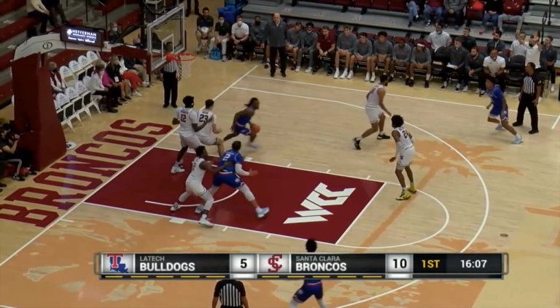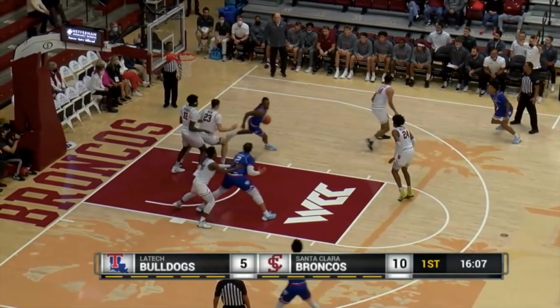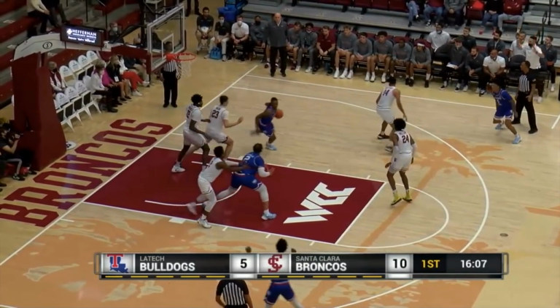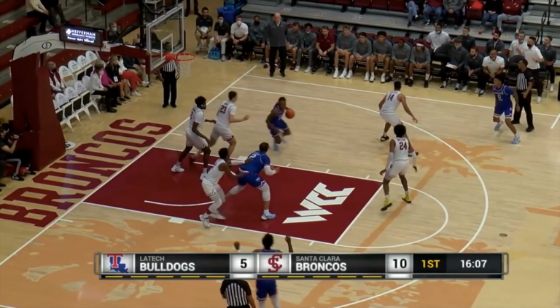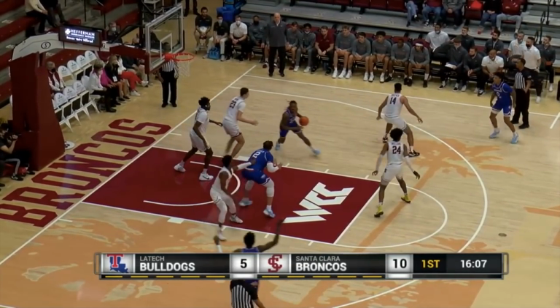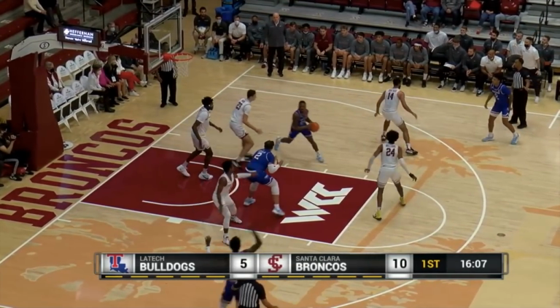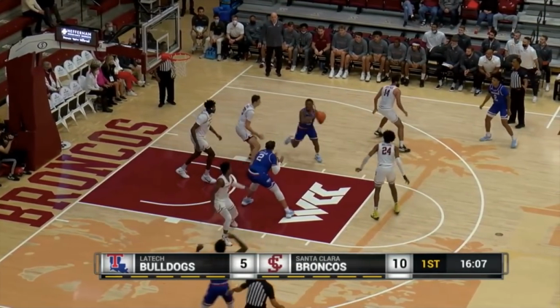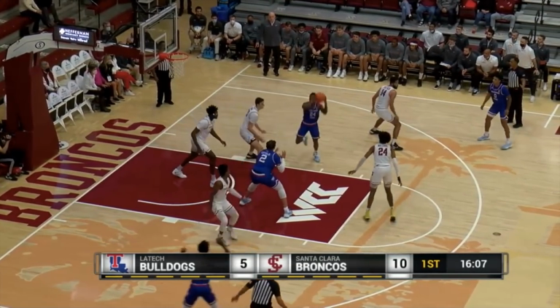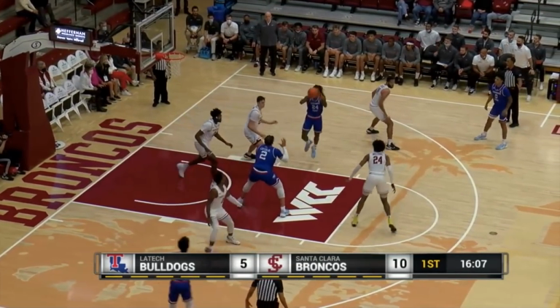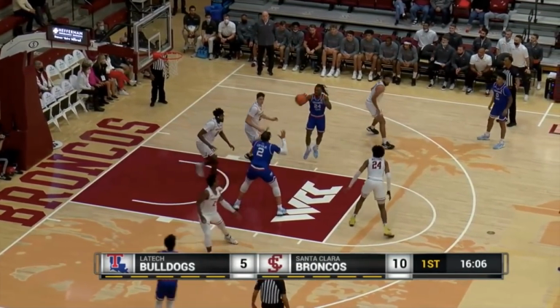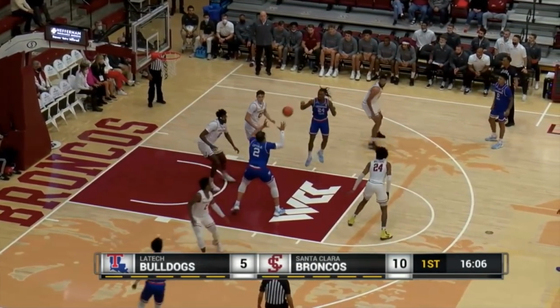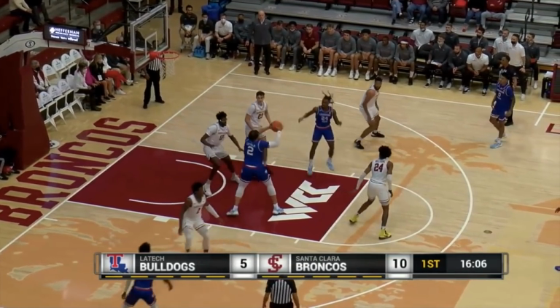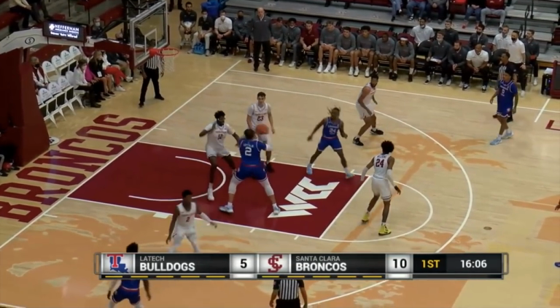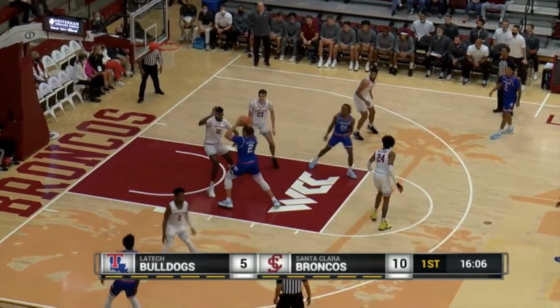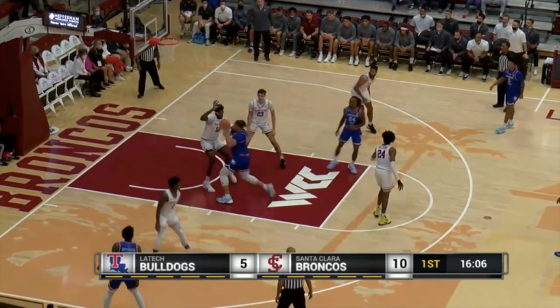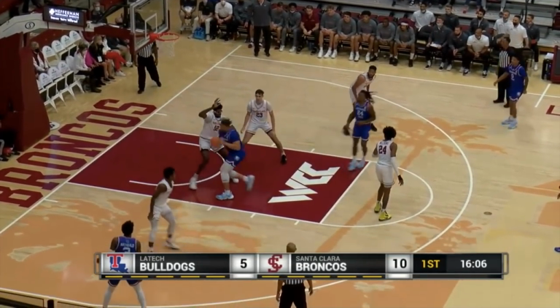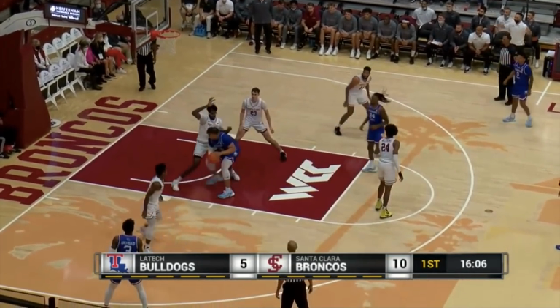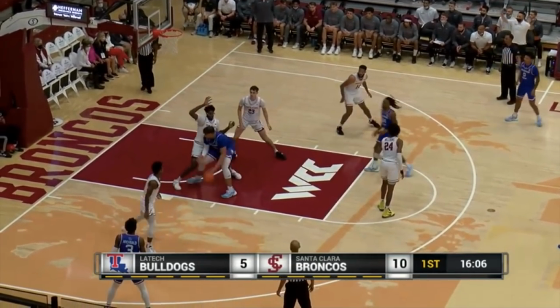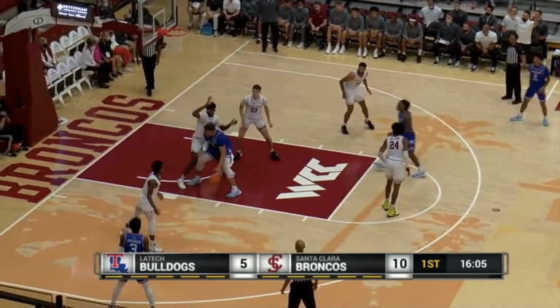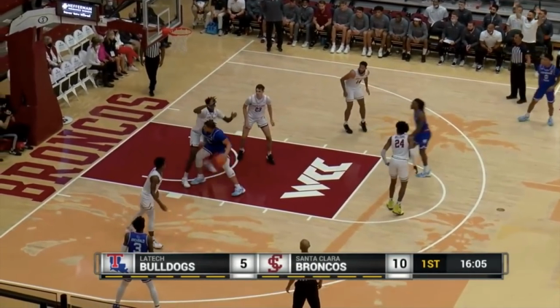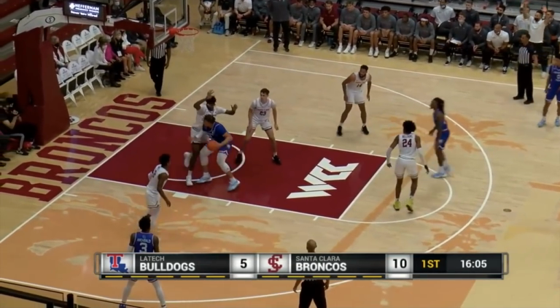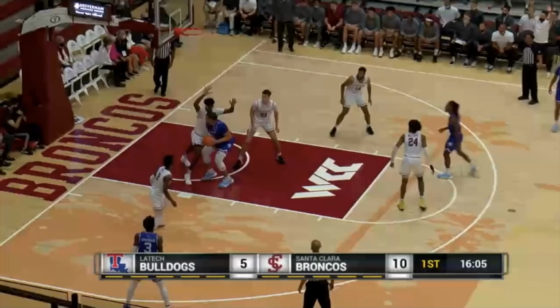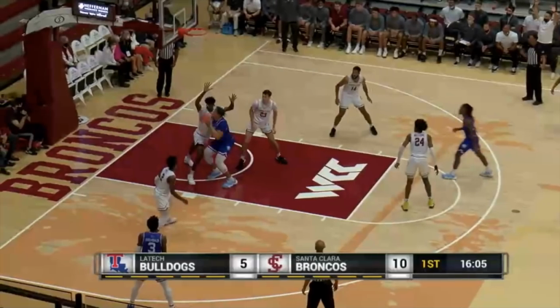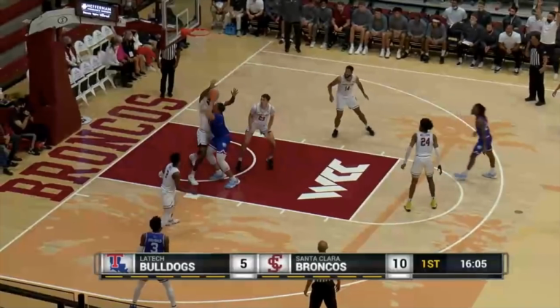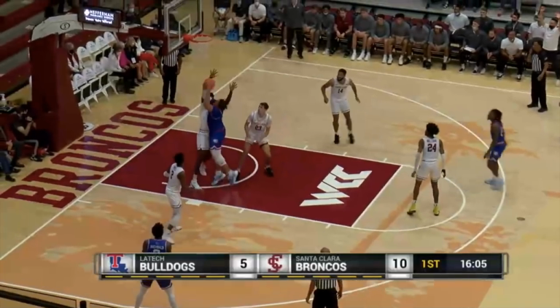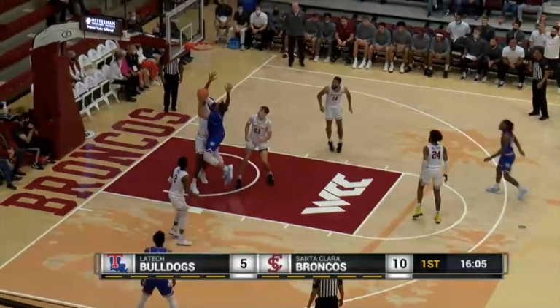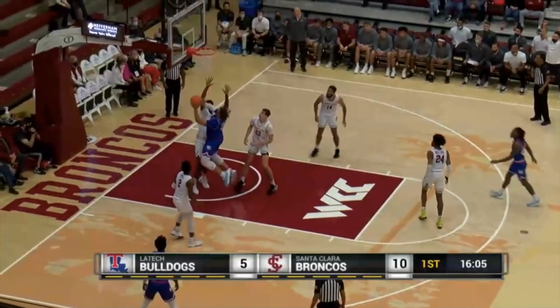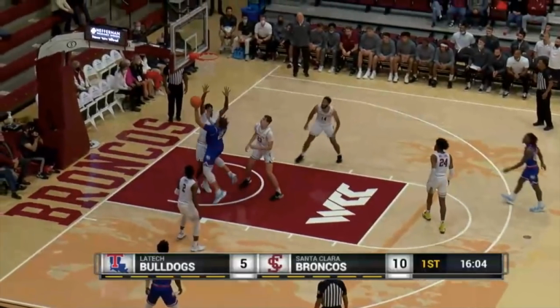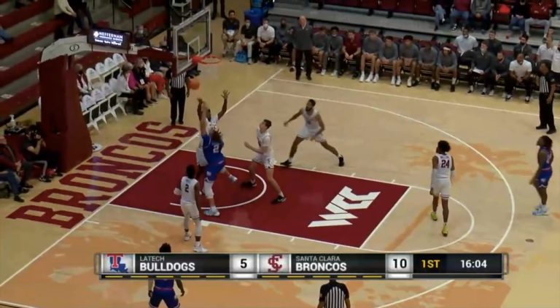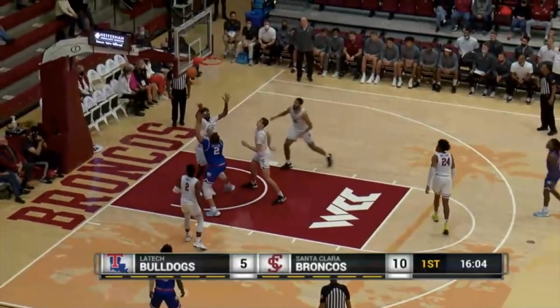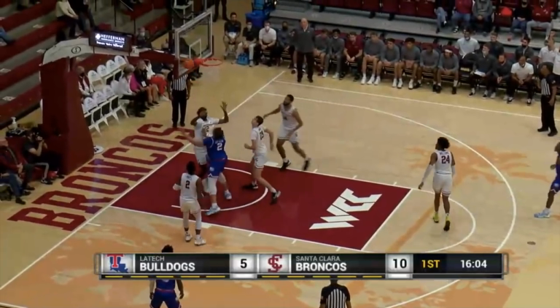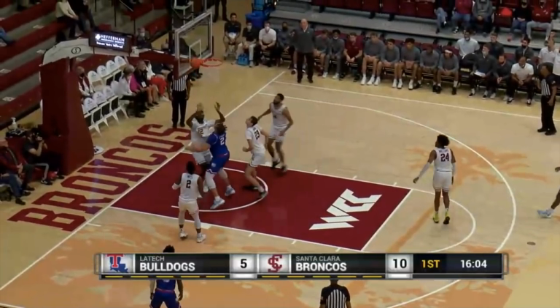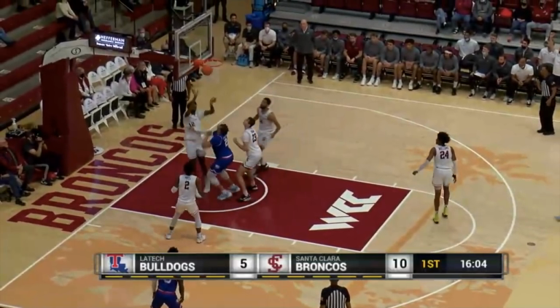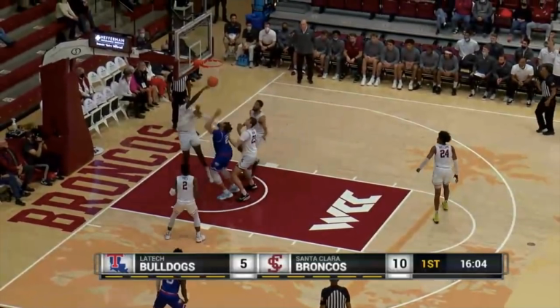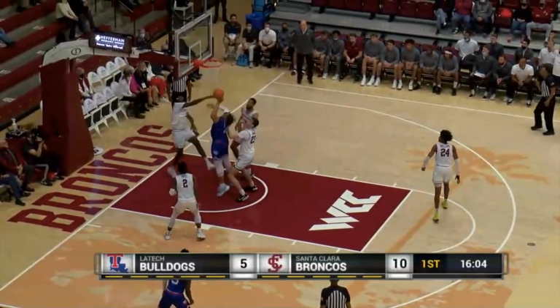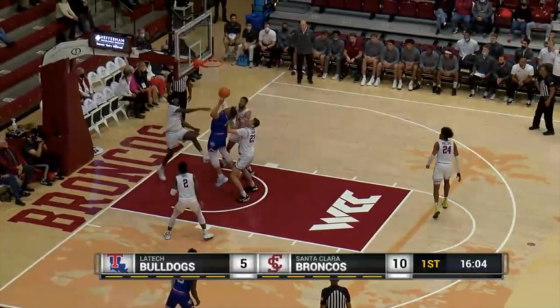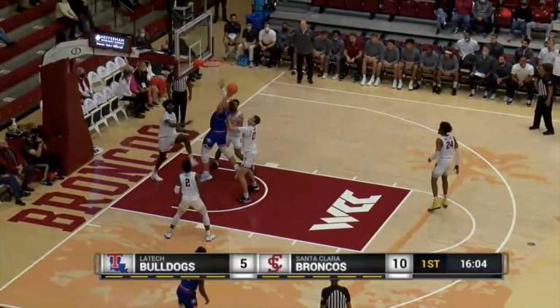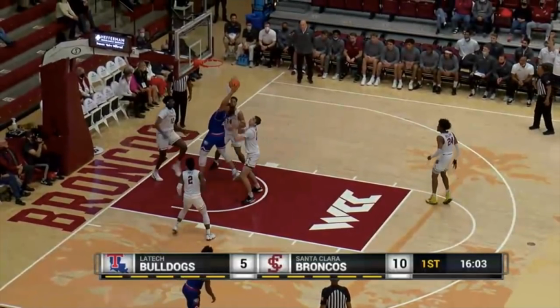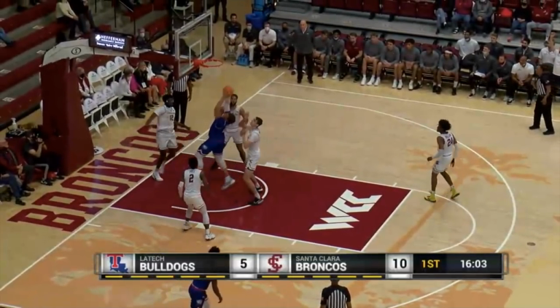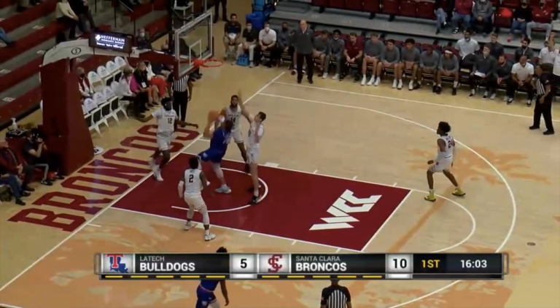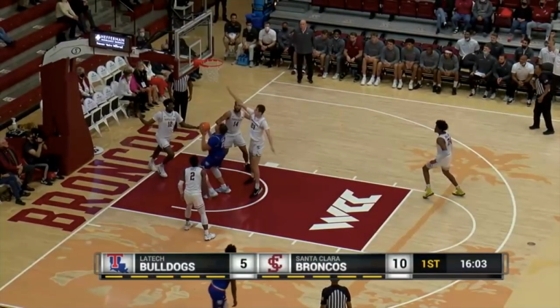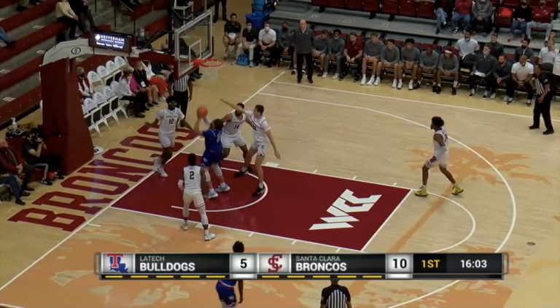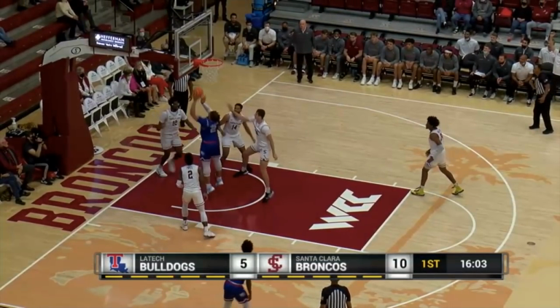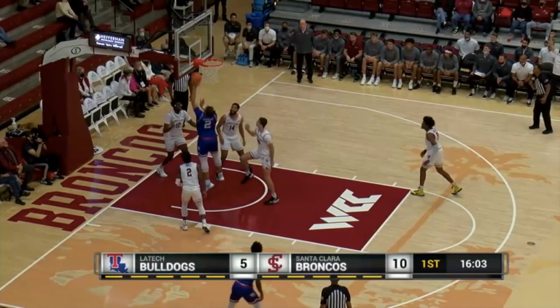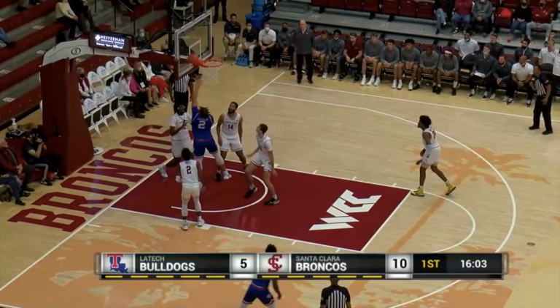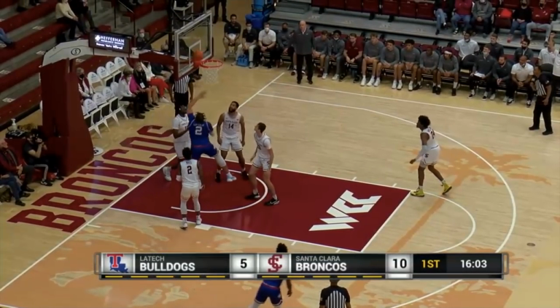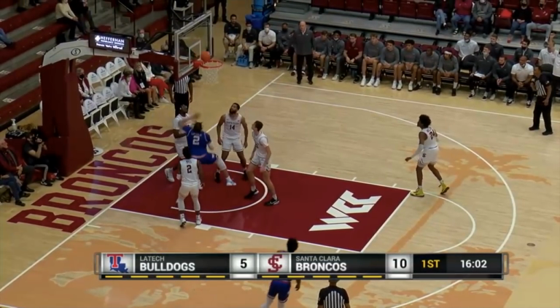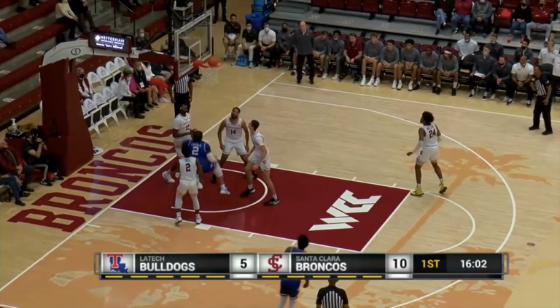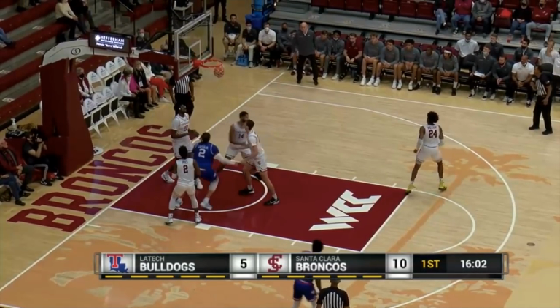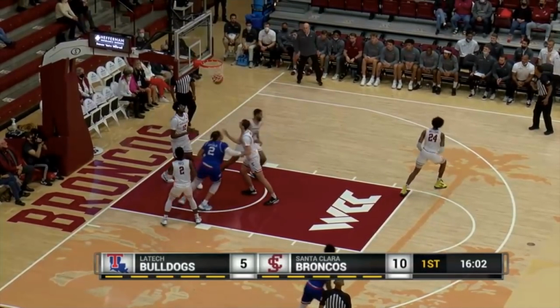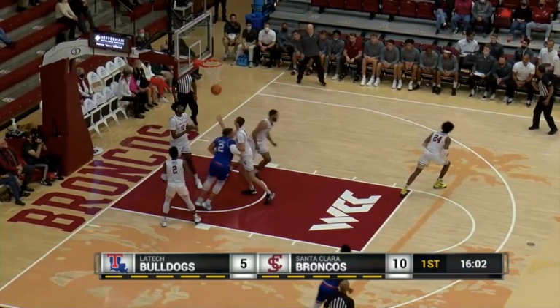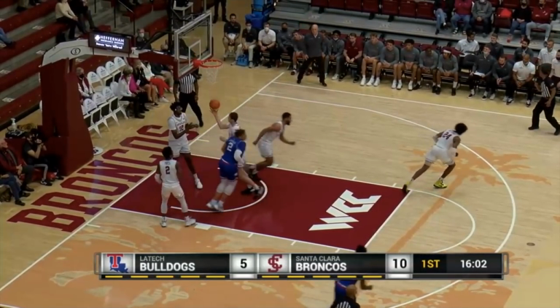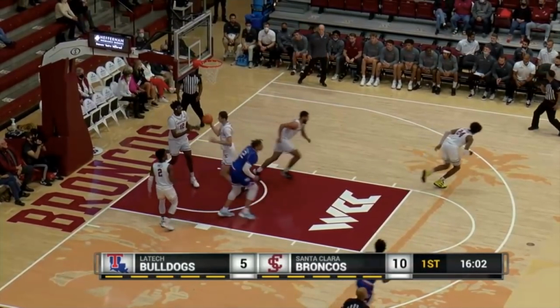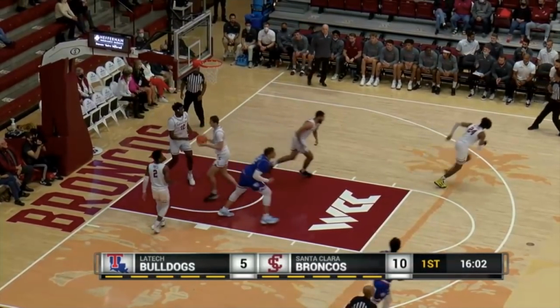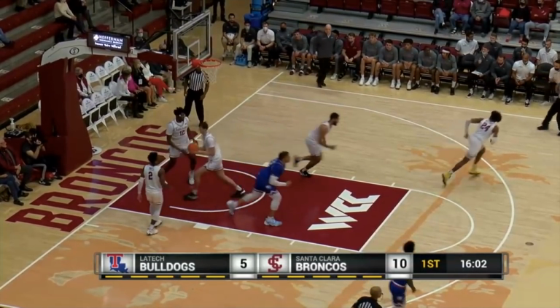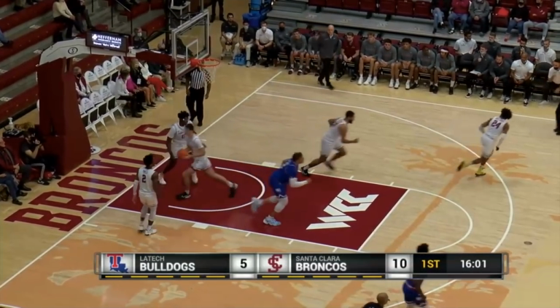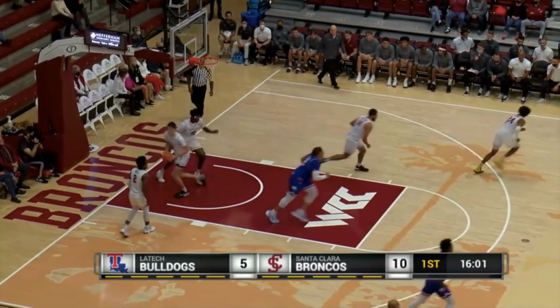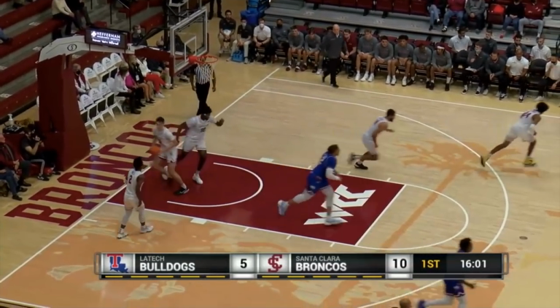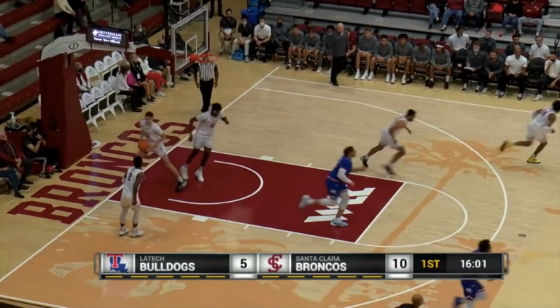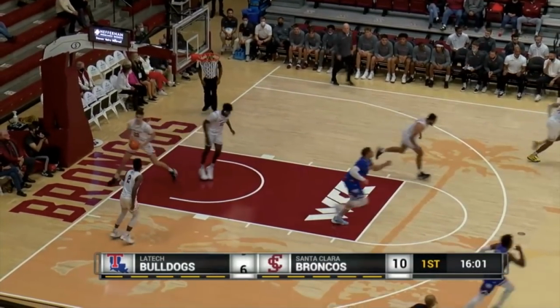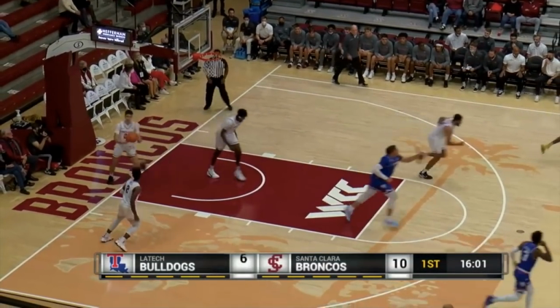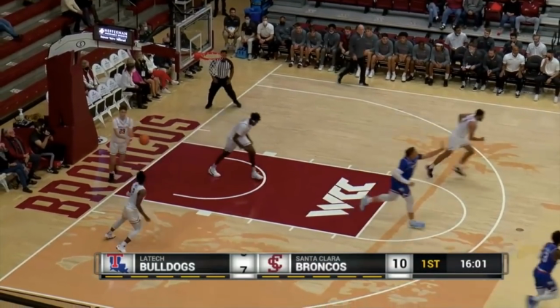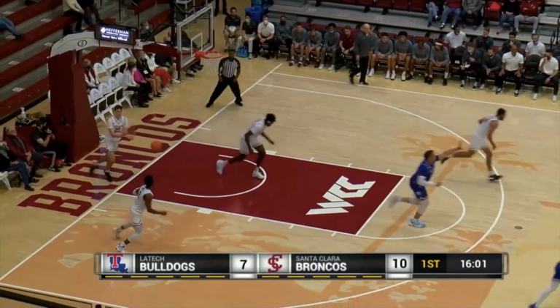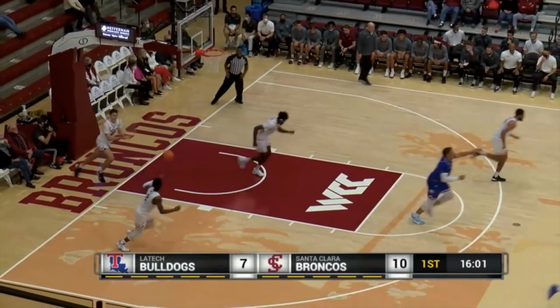Shot is missed, but he gets his own rebound. Inside to Lofted. Lofted up off the window, misses the shot, gets his own rebound, and puts it back and in.